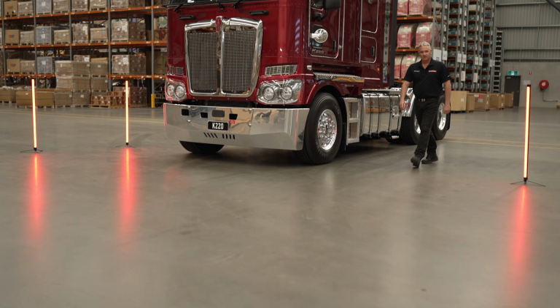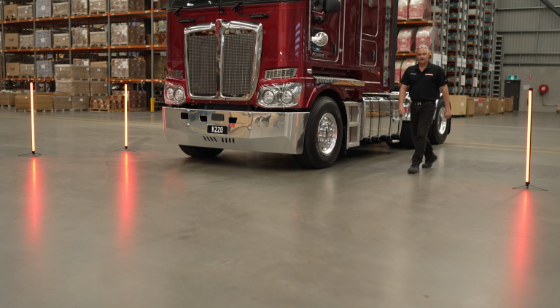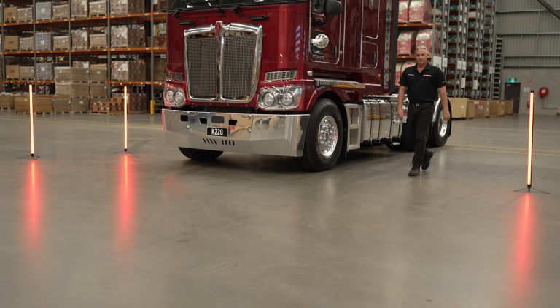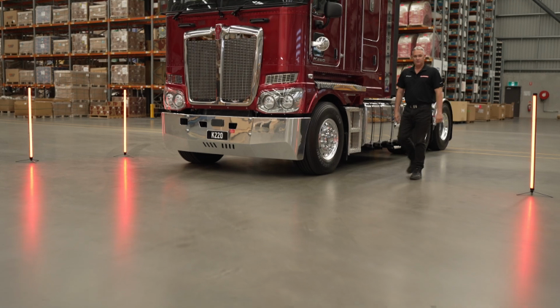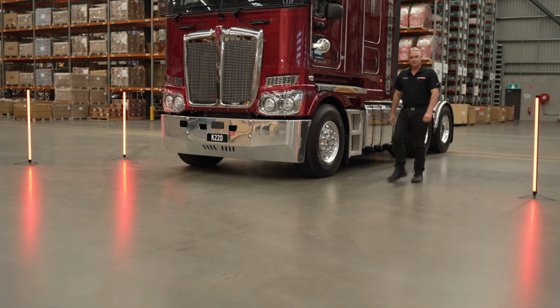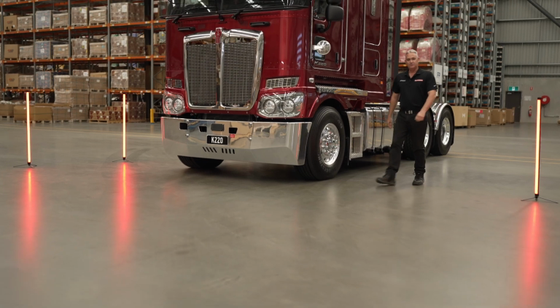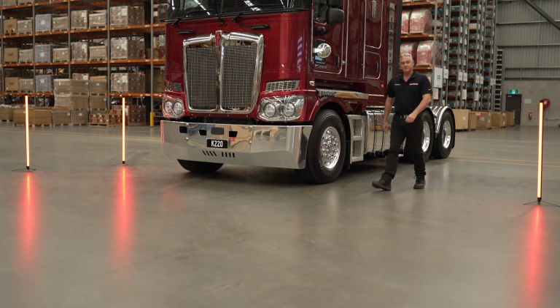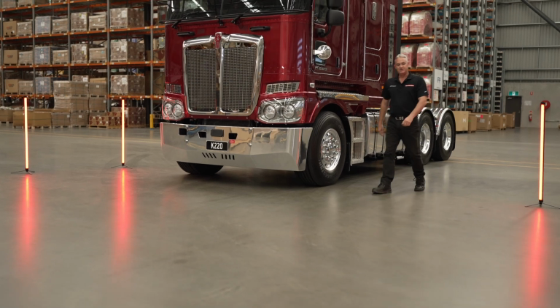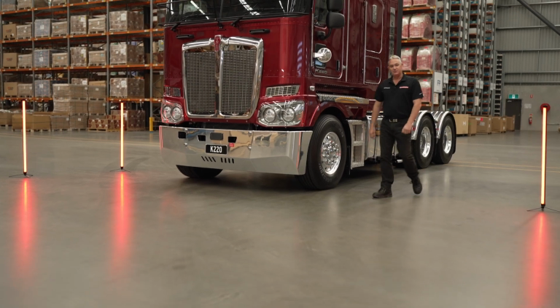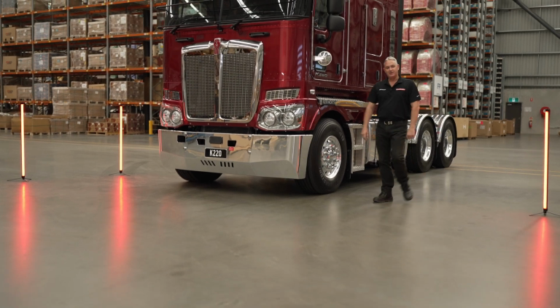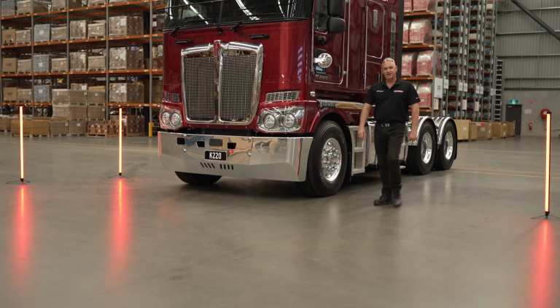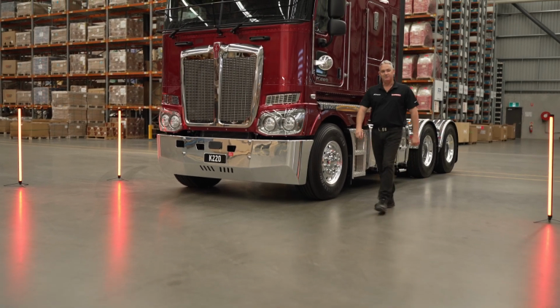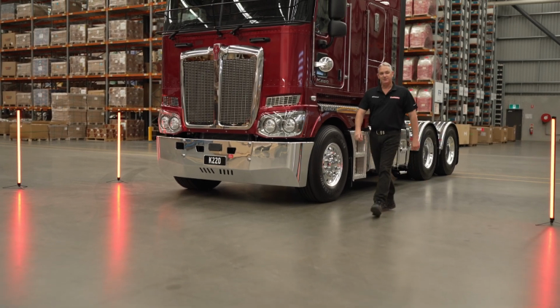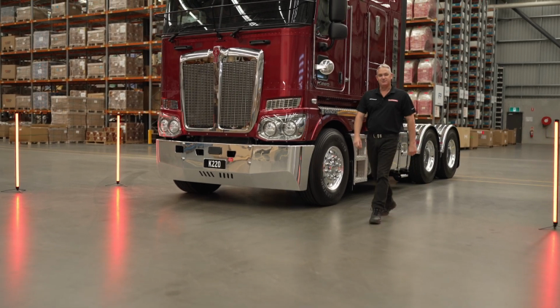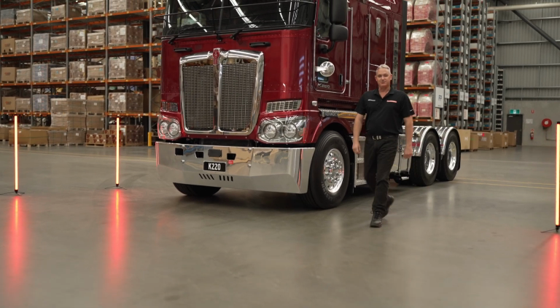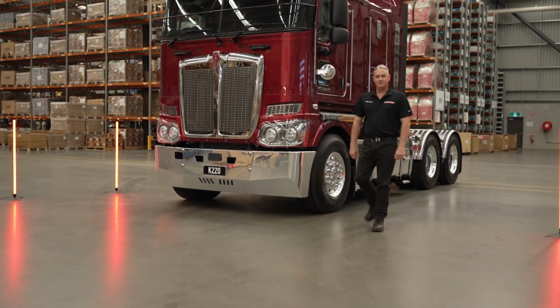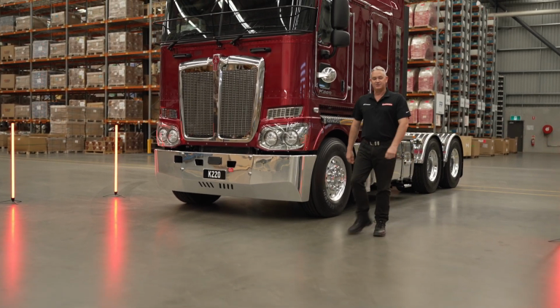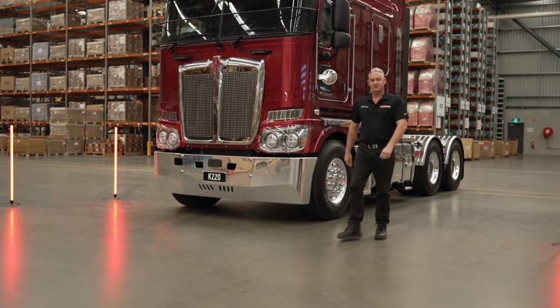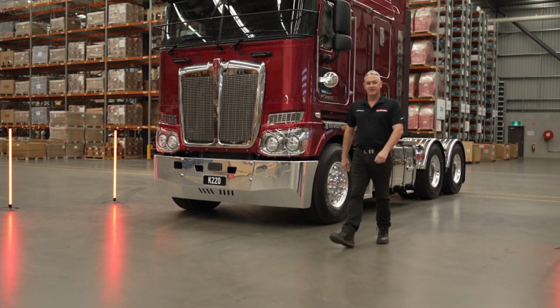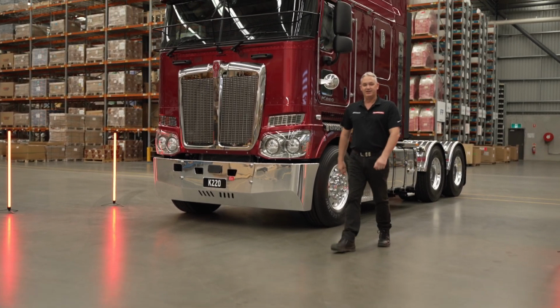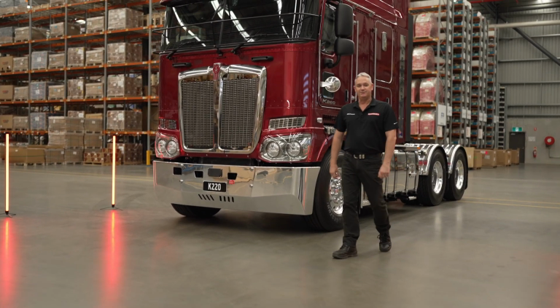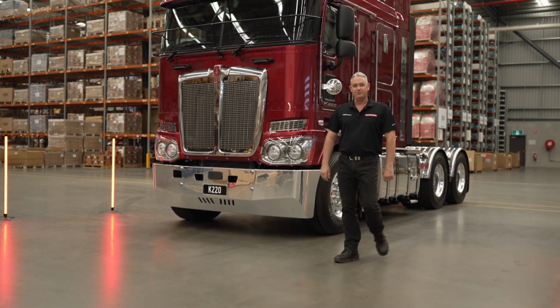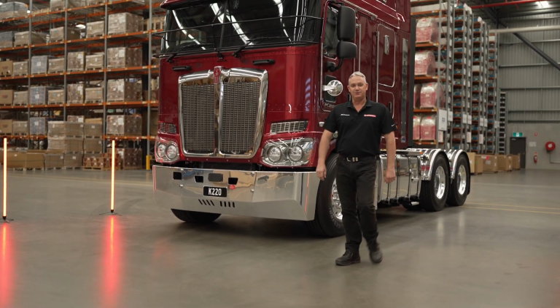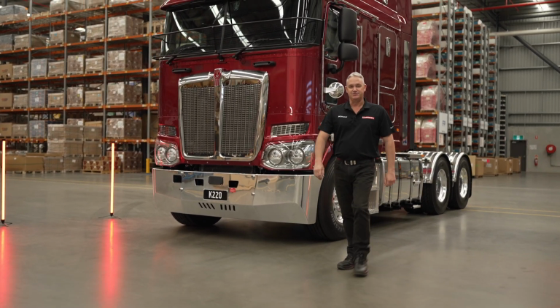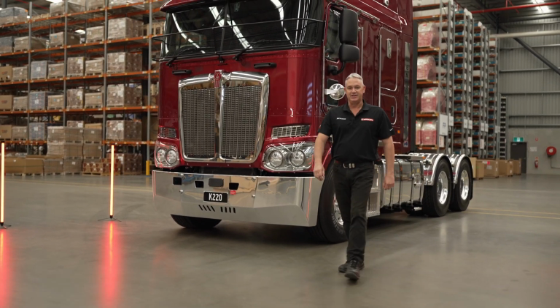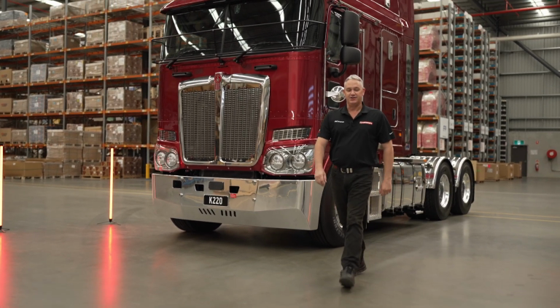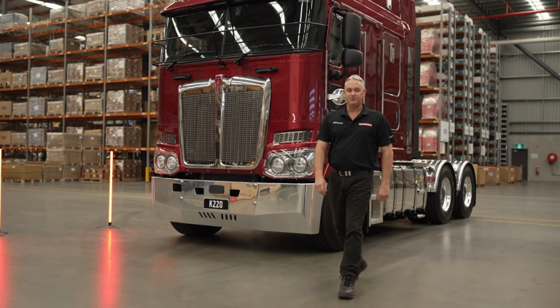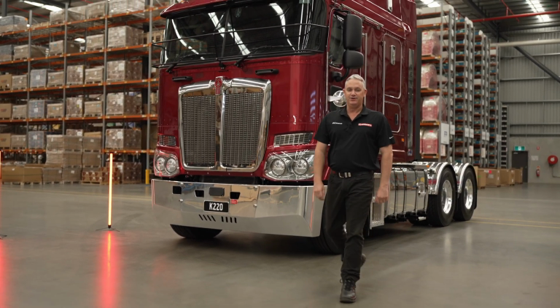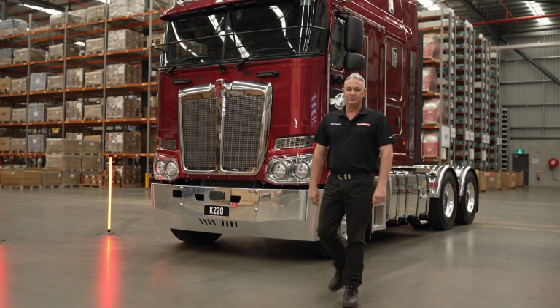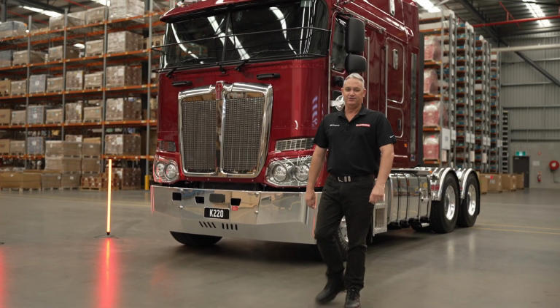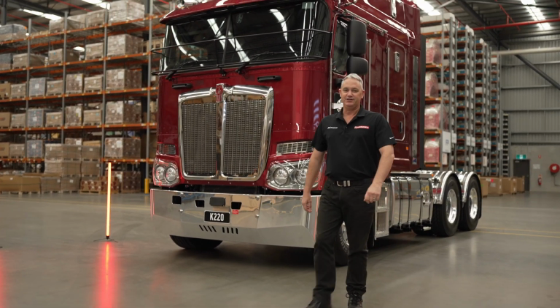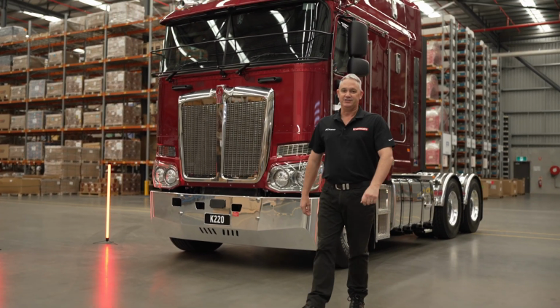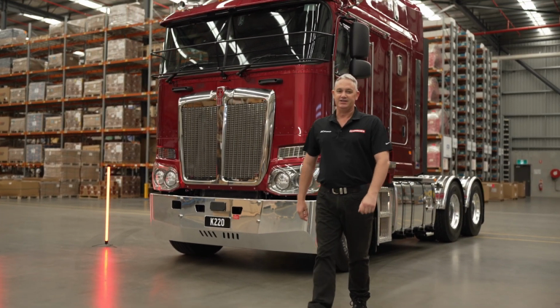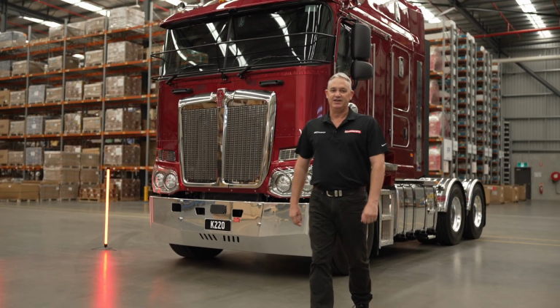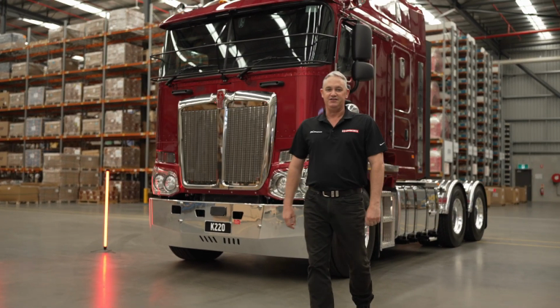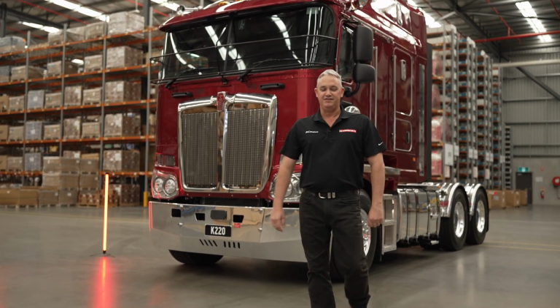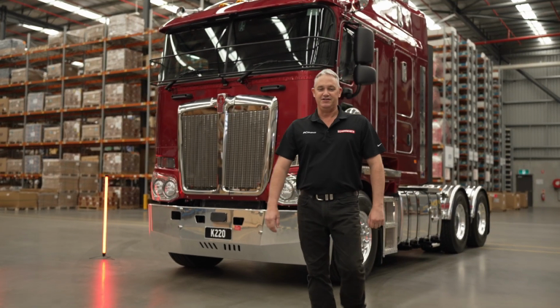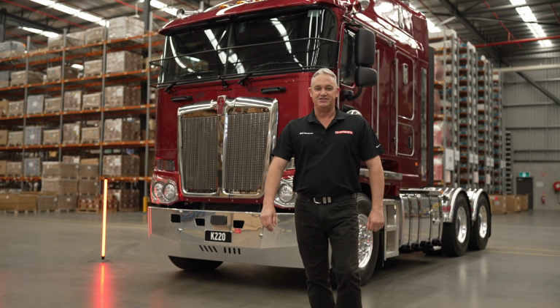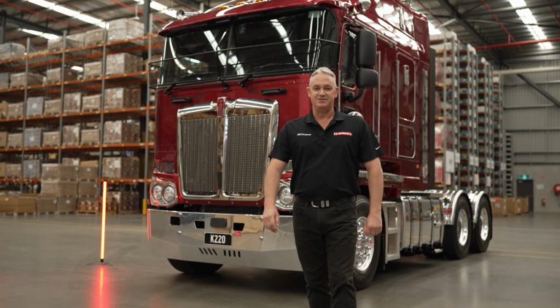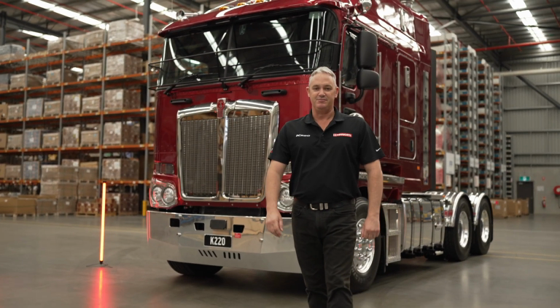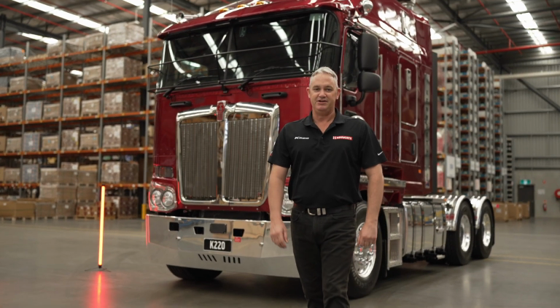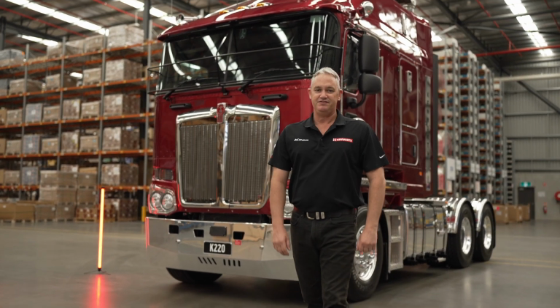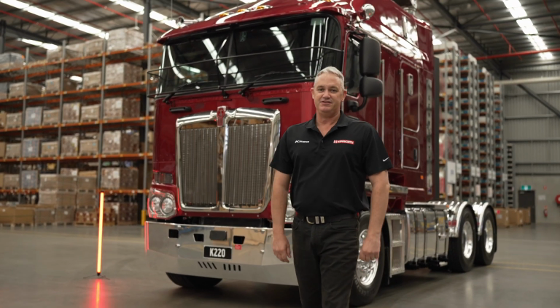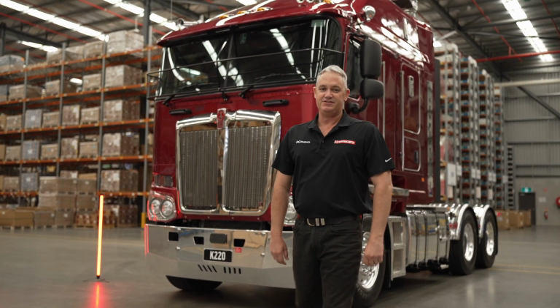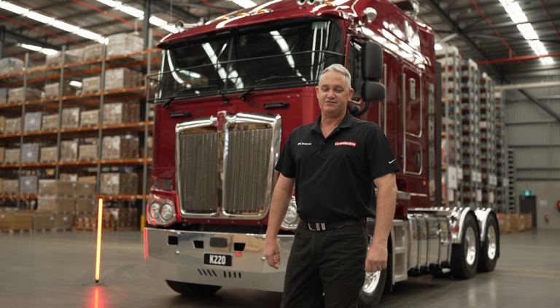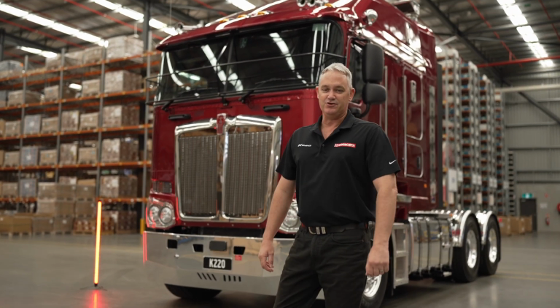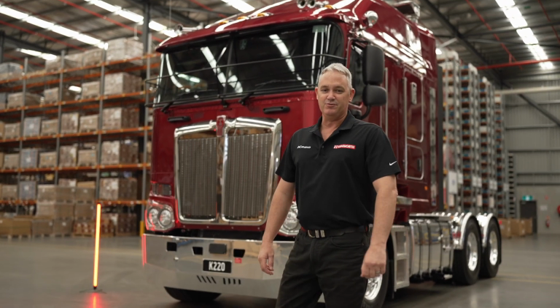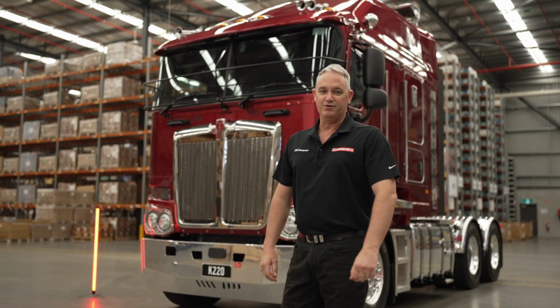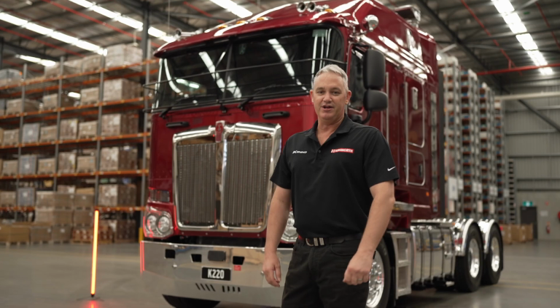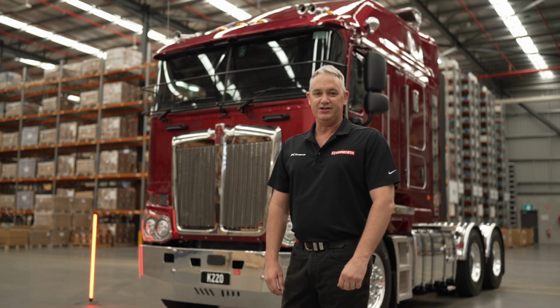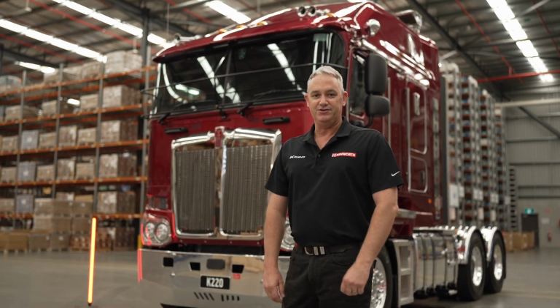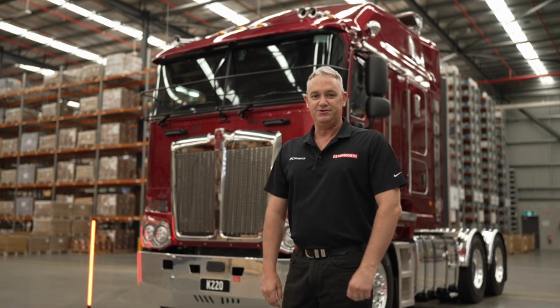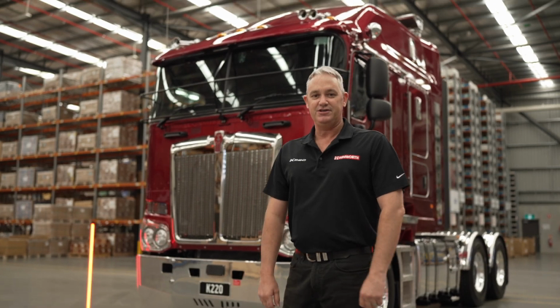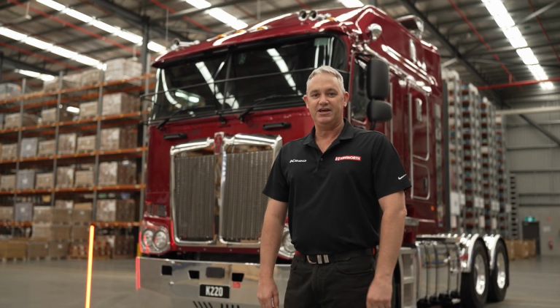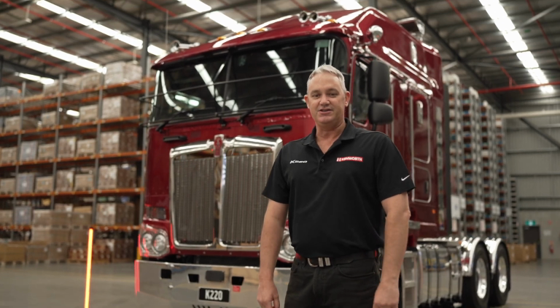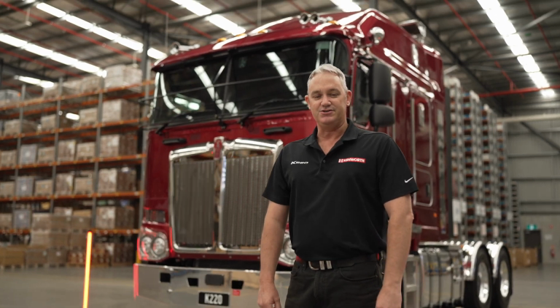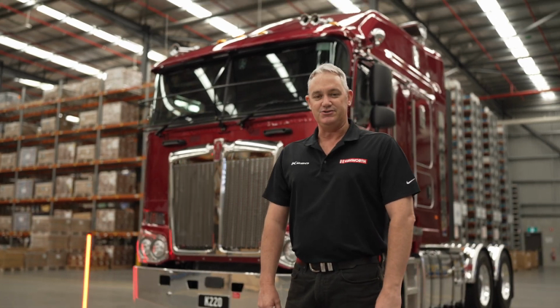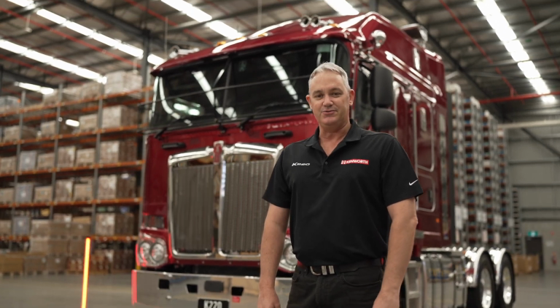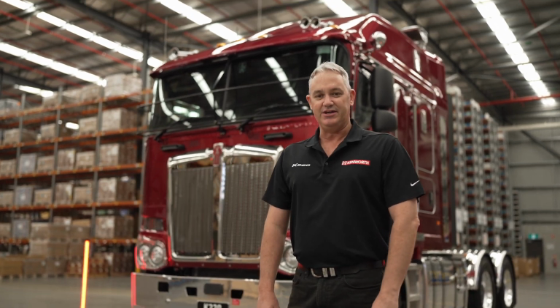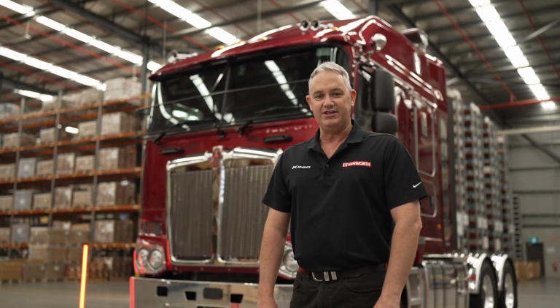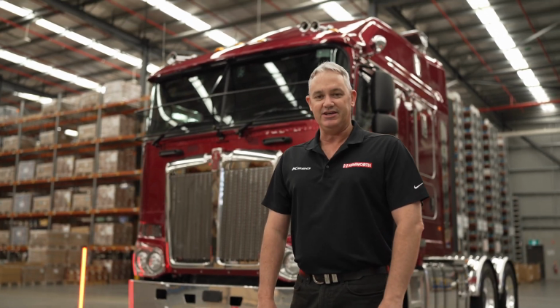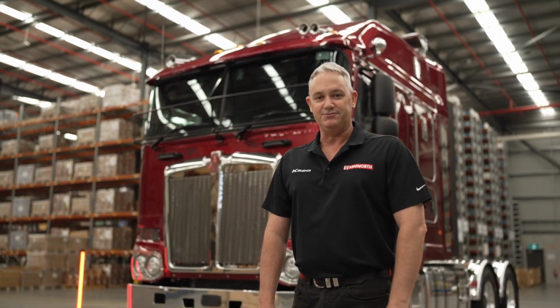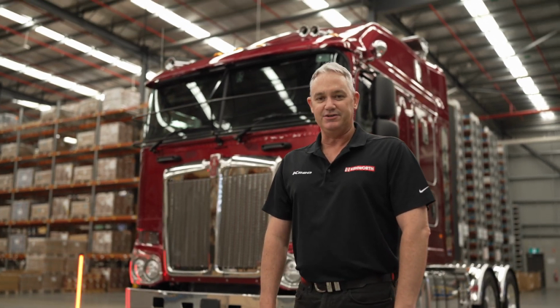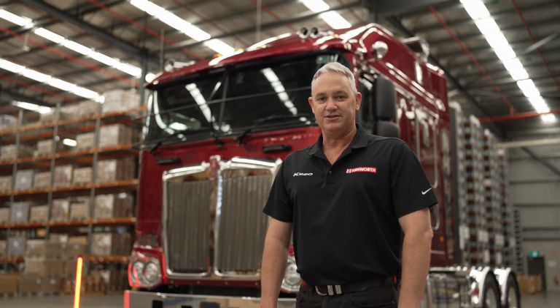Welcome to Your Kenworth Driver Training, where we'll take a quick look at the key features and benefits of your brand new K220 Kenworth.